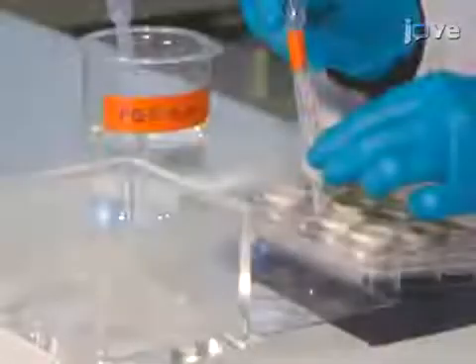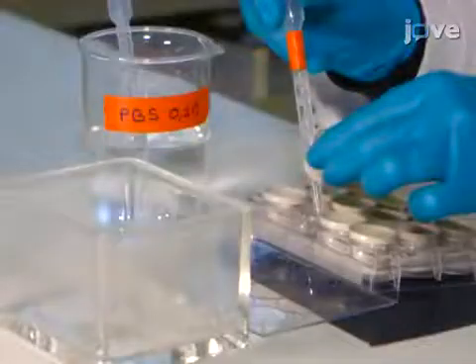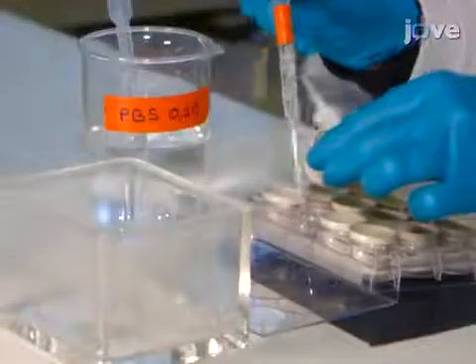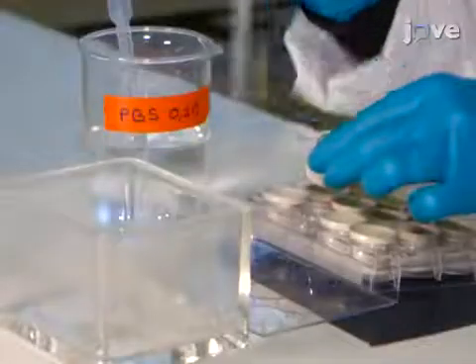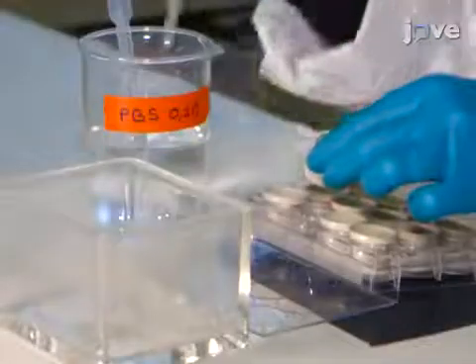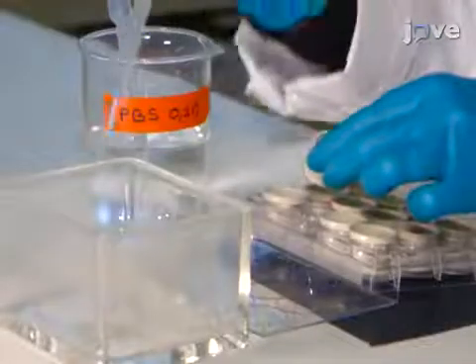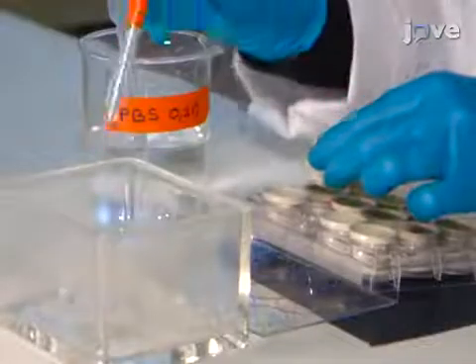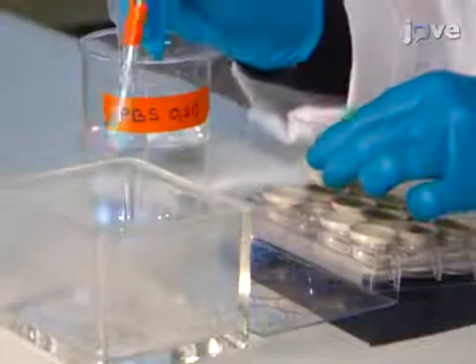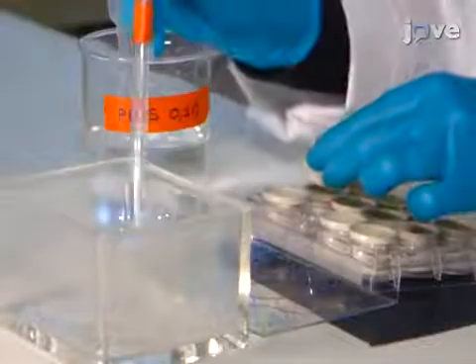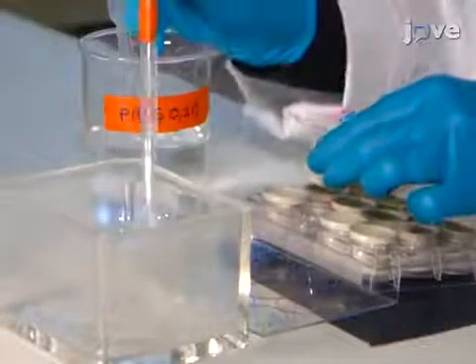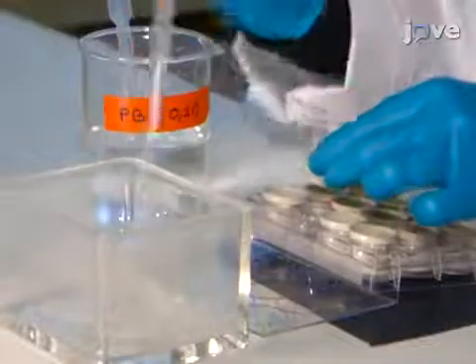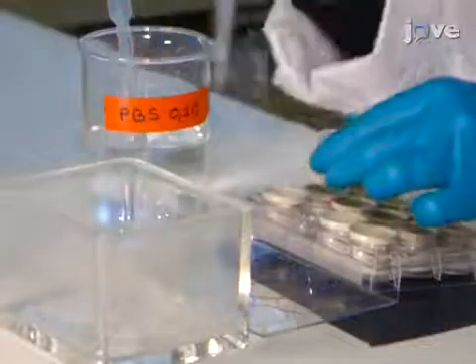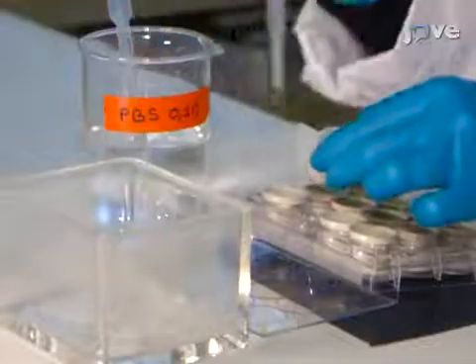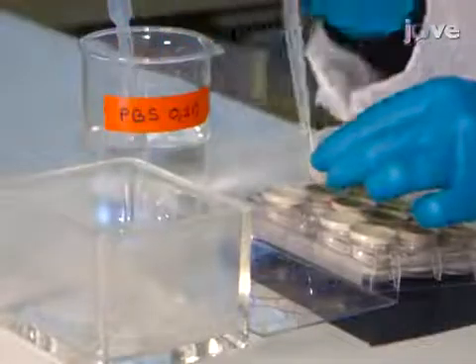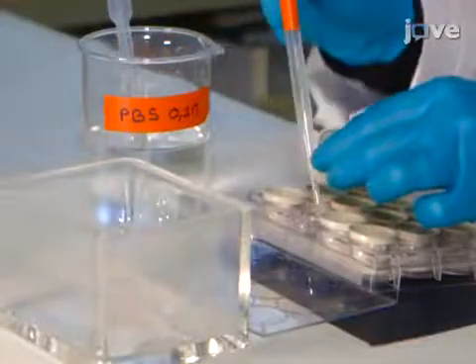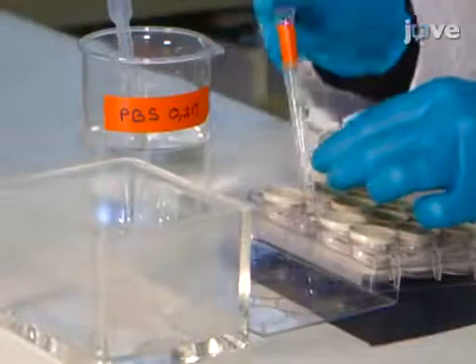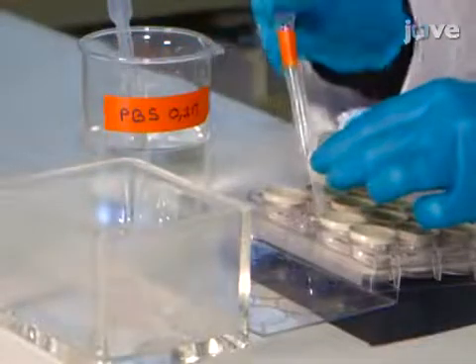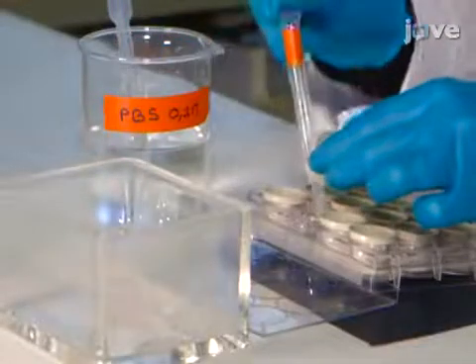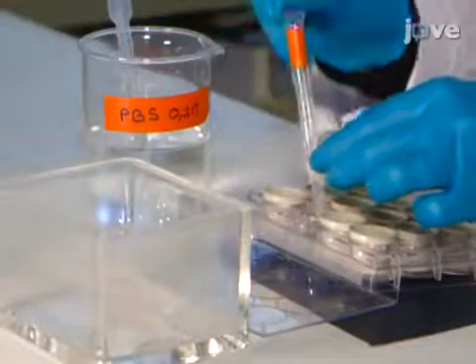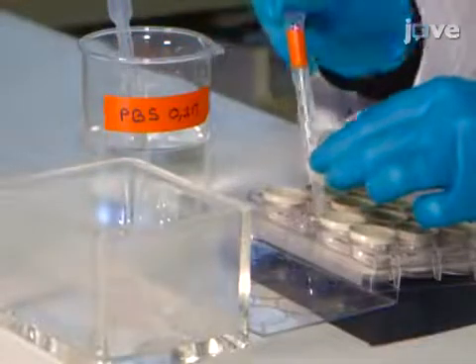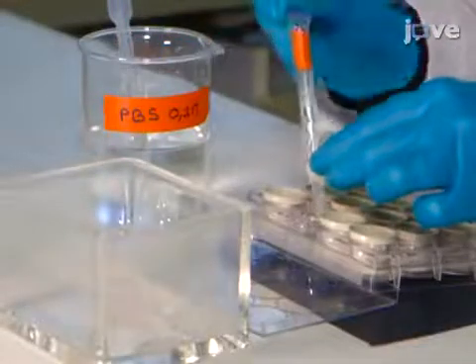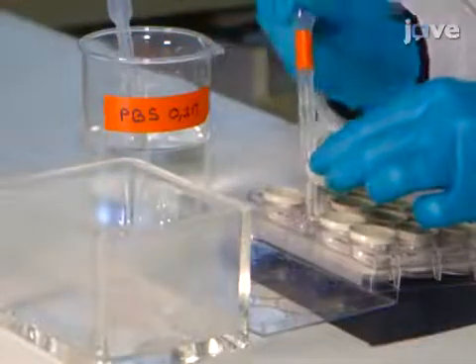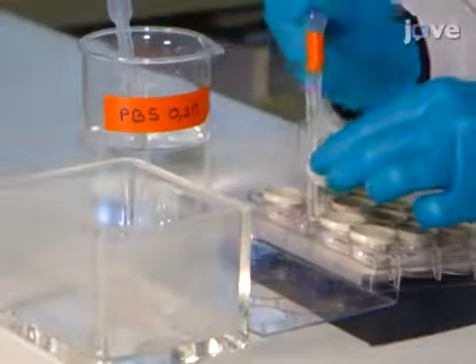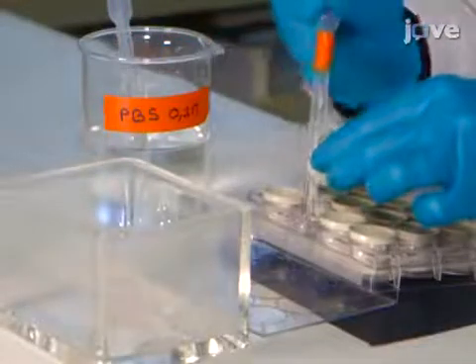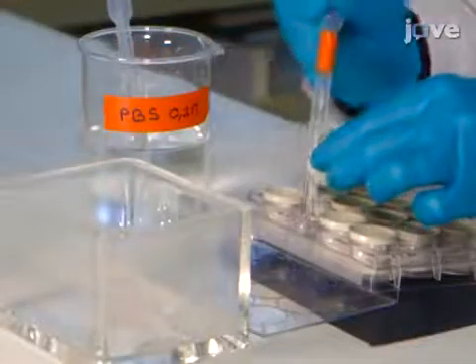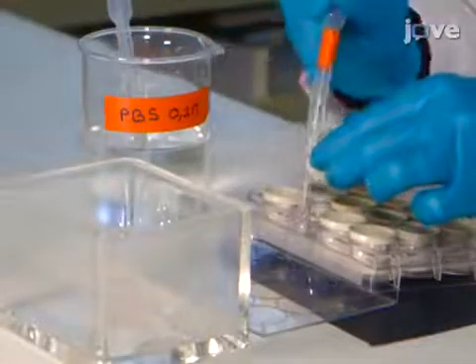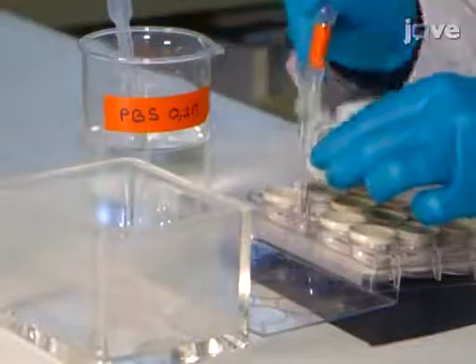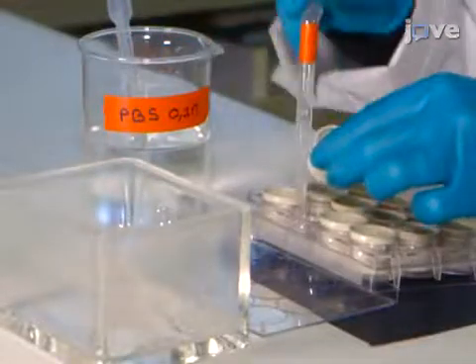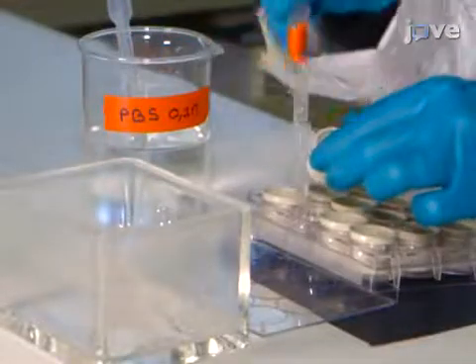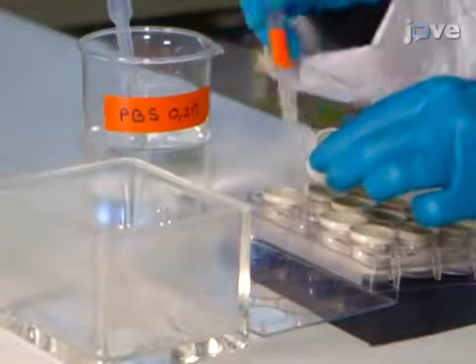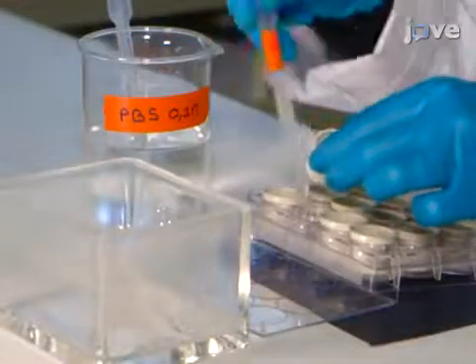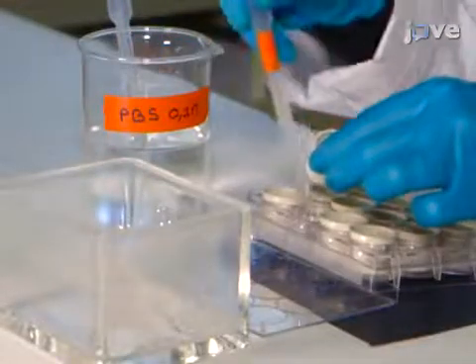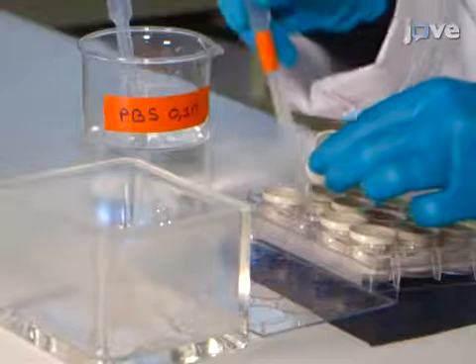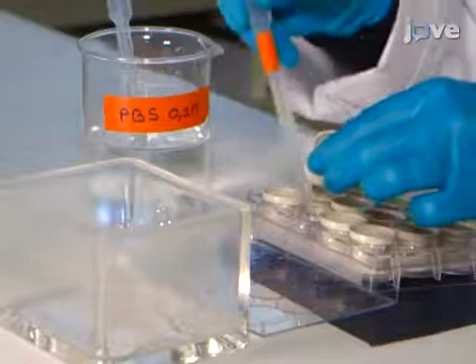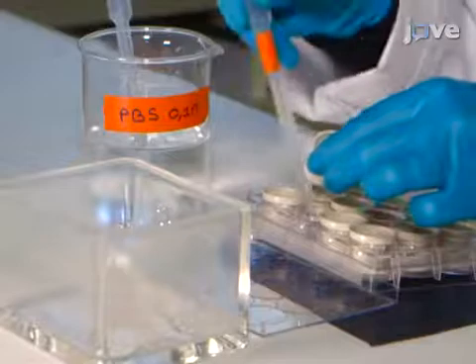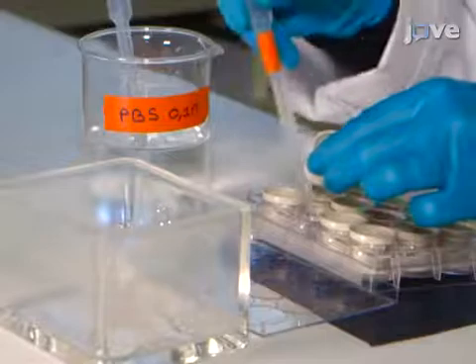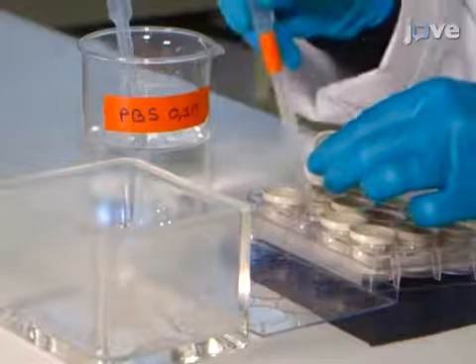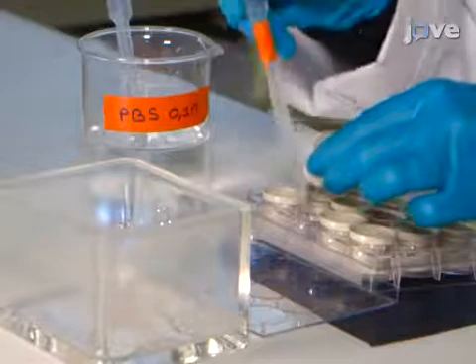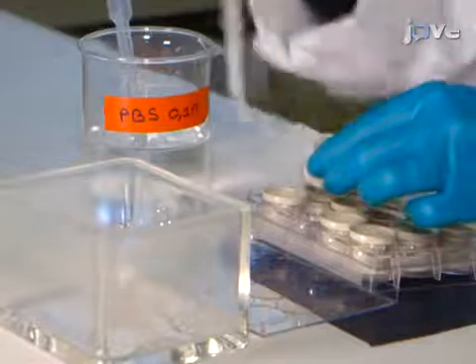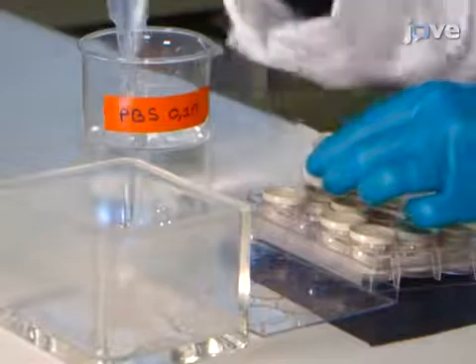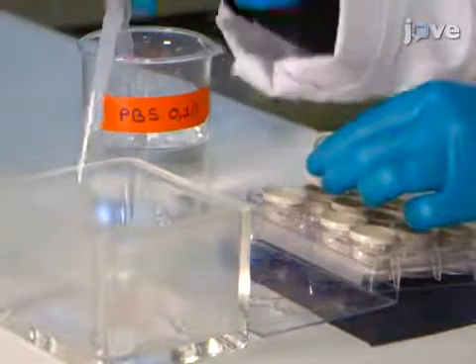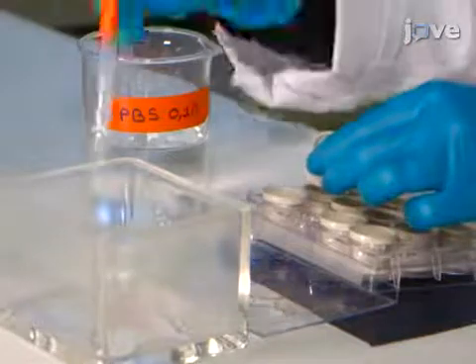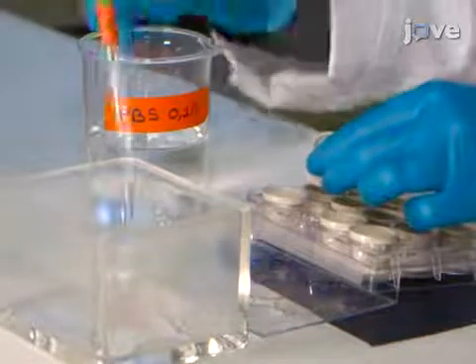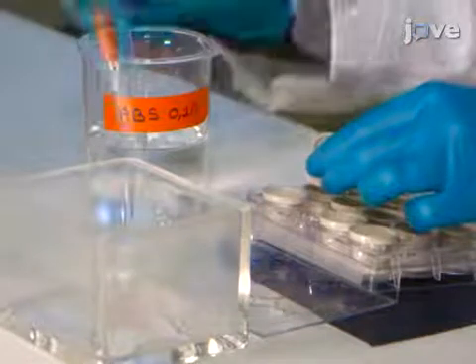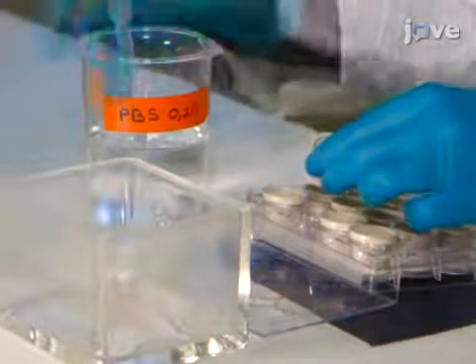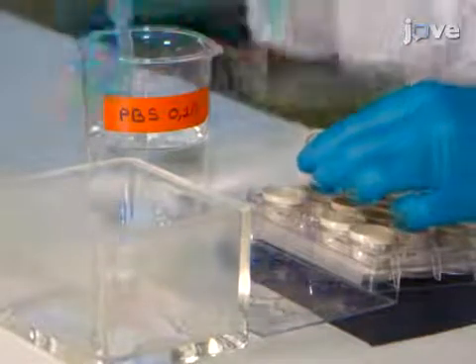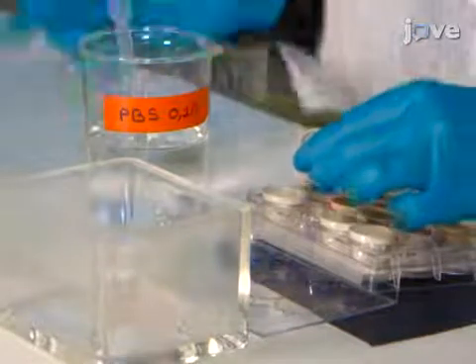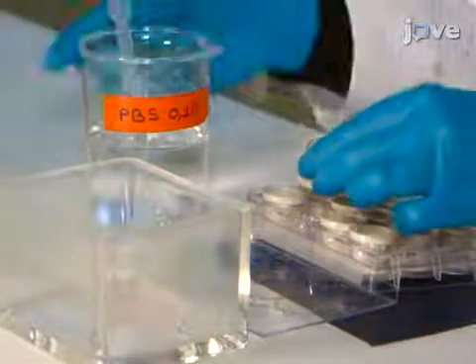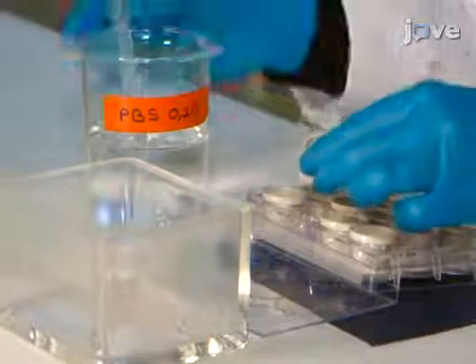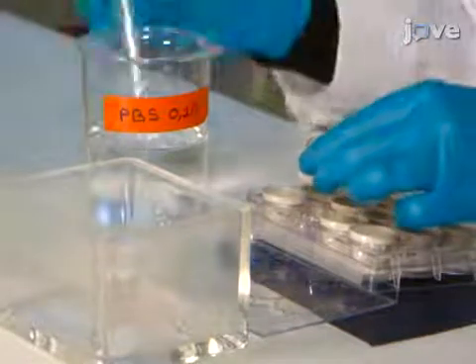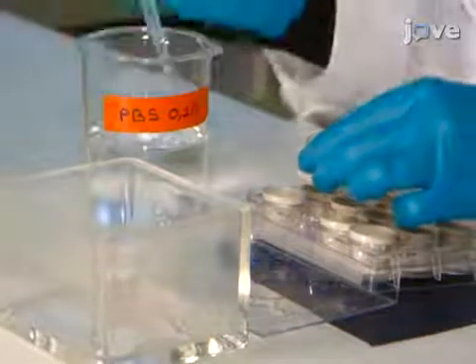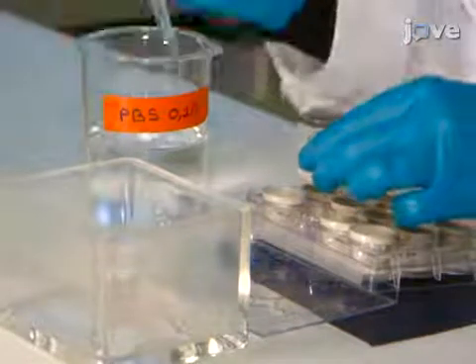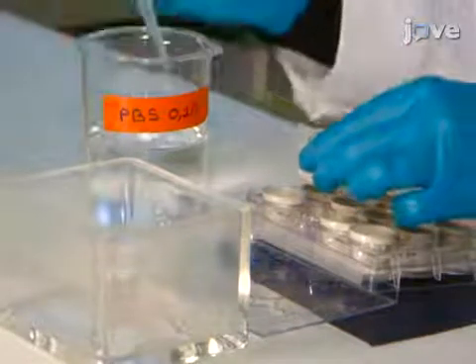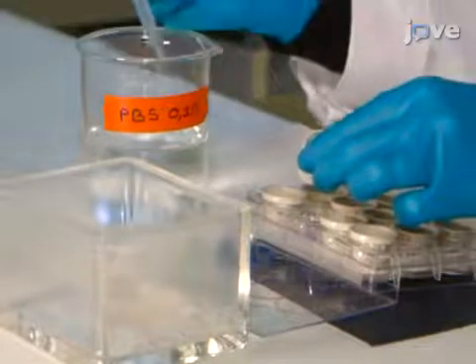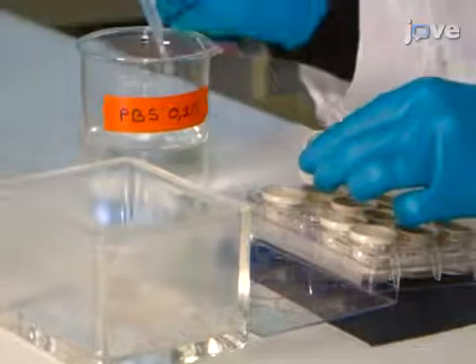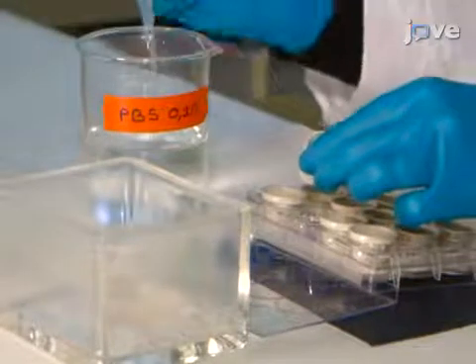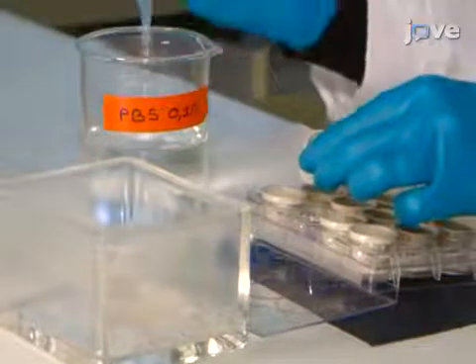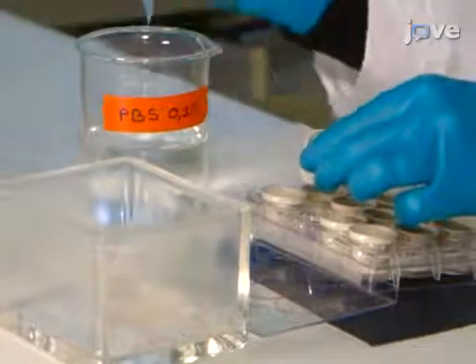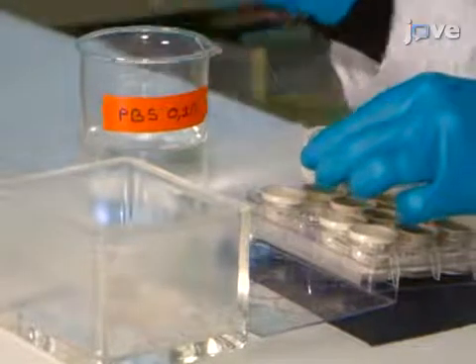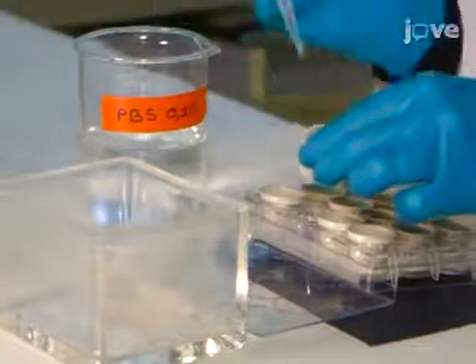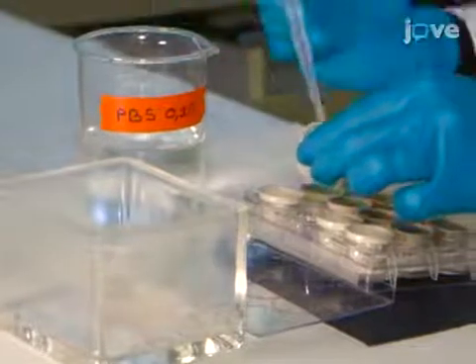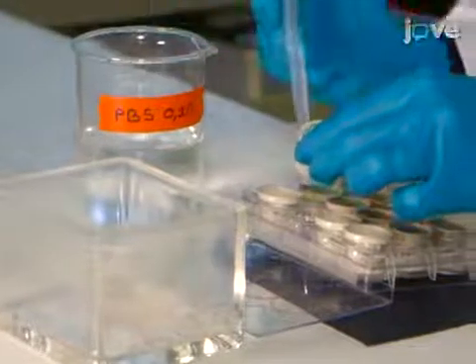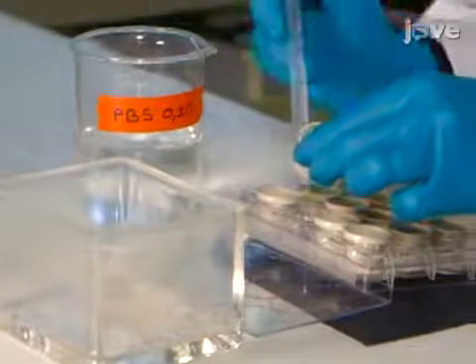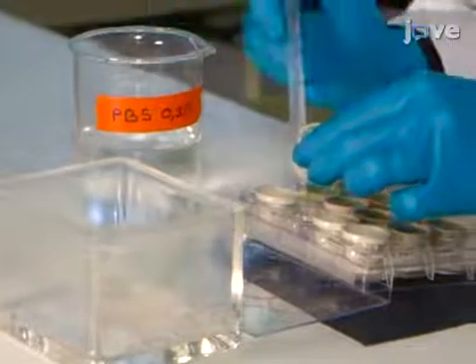In this step, wash the sections with 0.1 molar PBS for 10 minutes at room temperature and repeat the procedure three times.